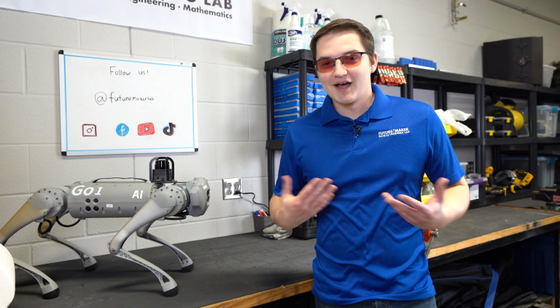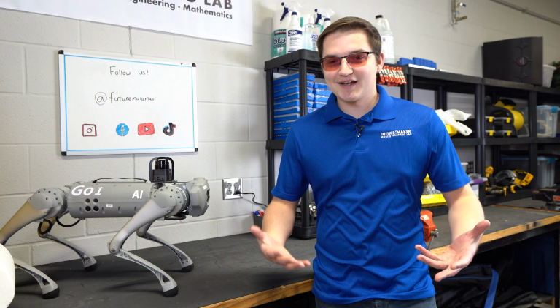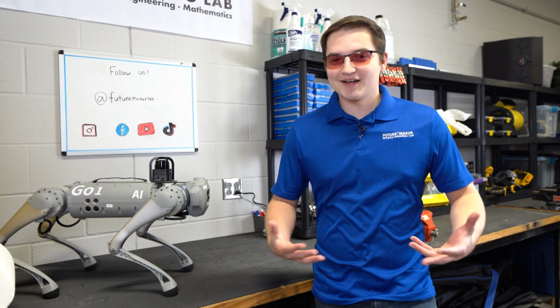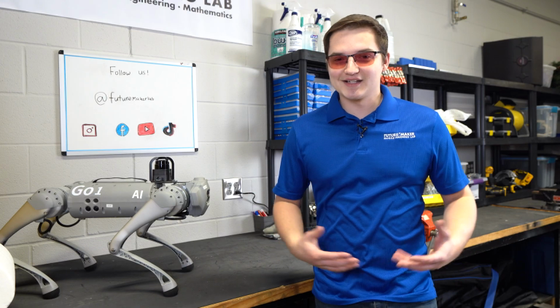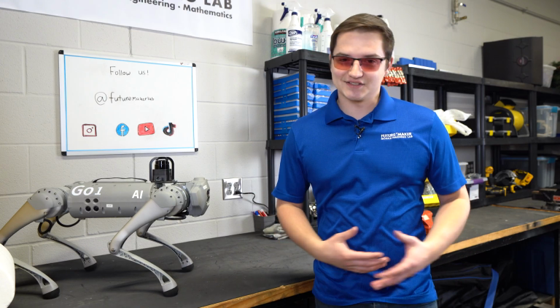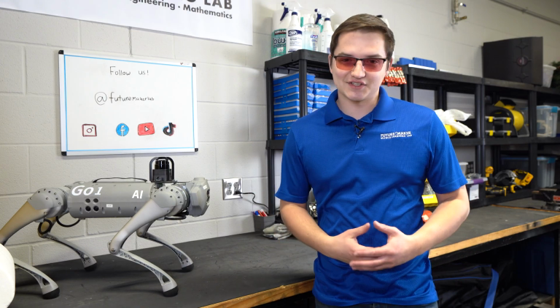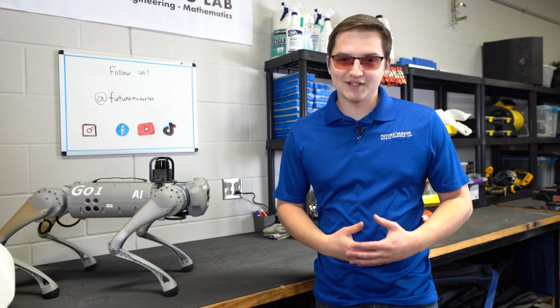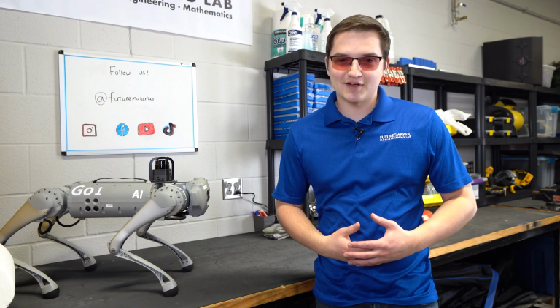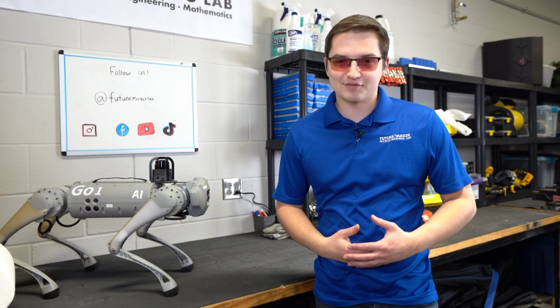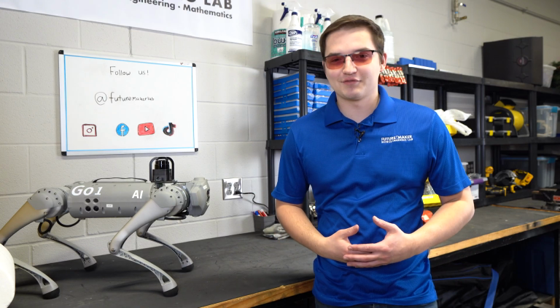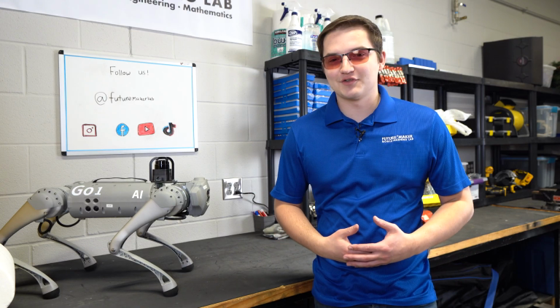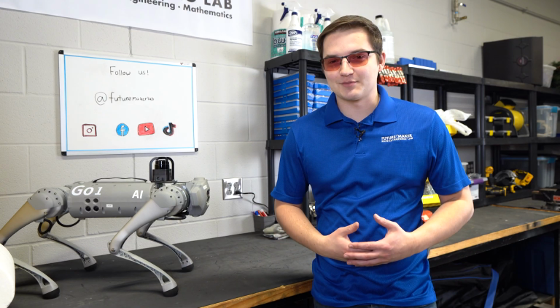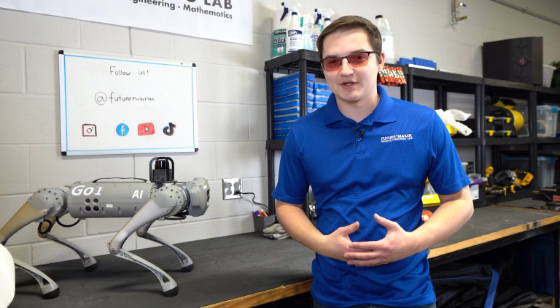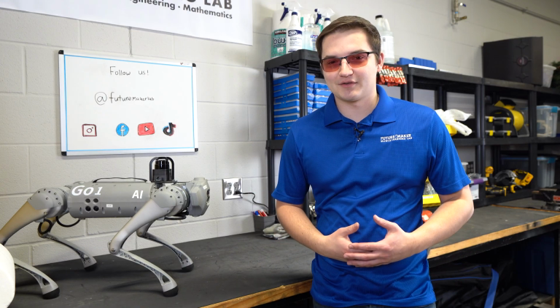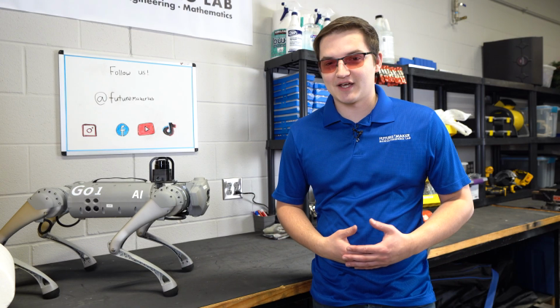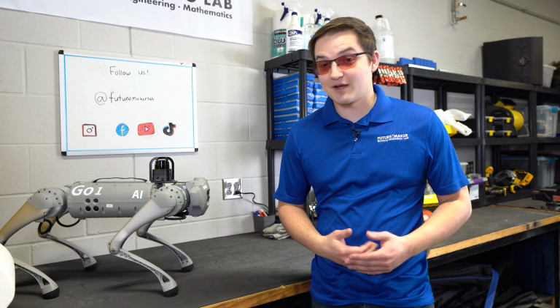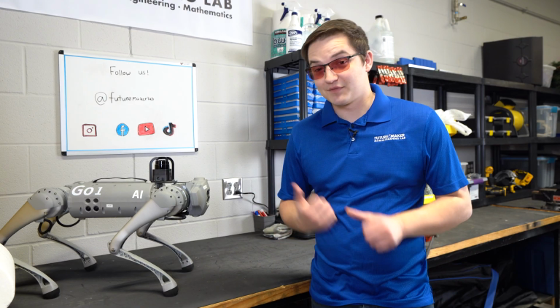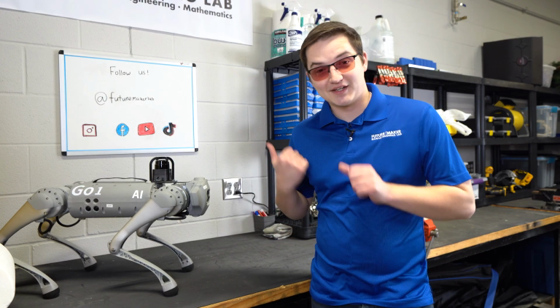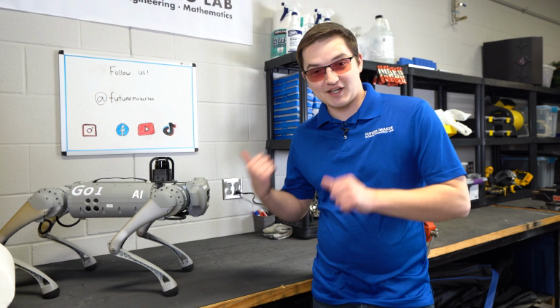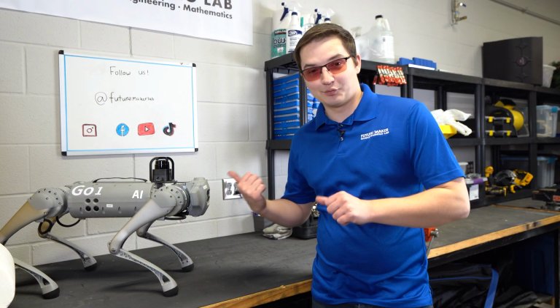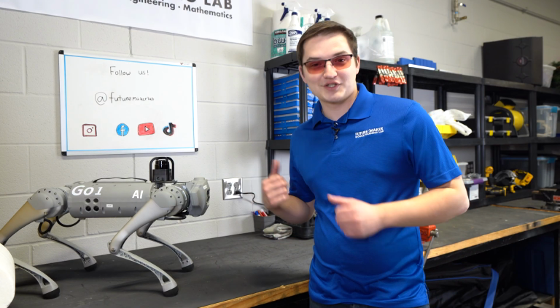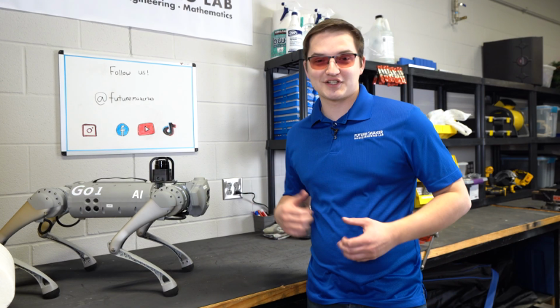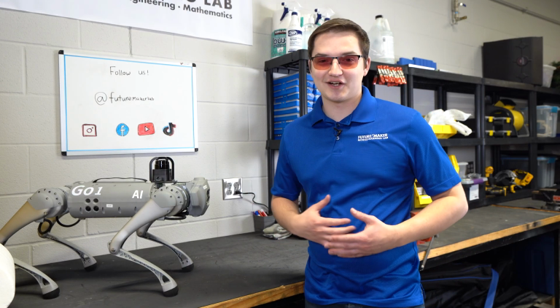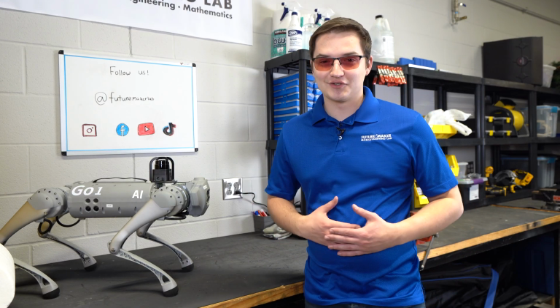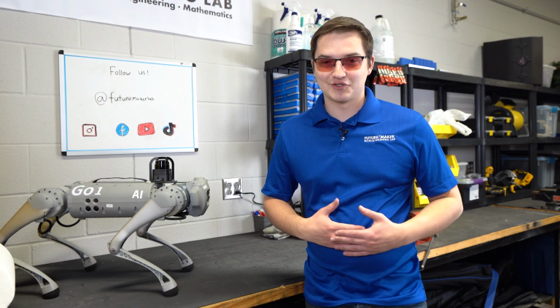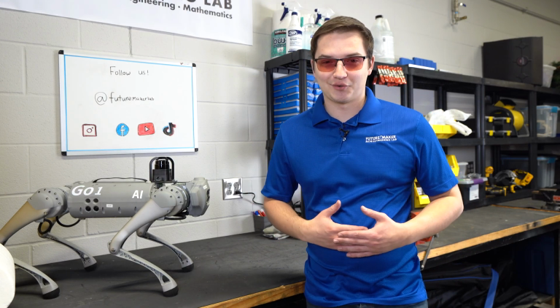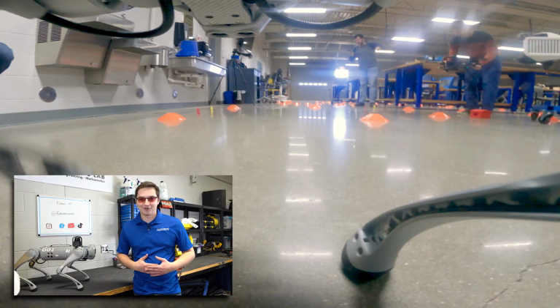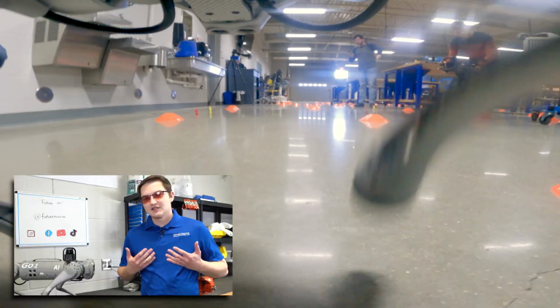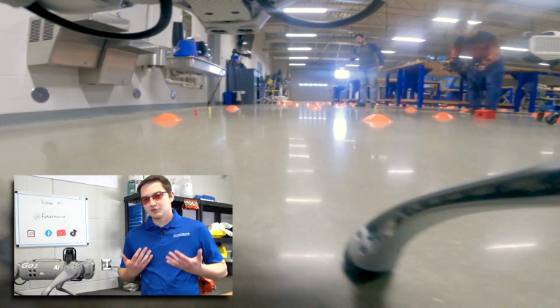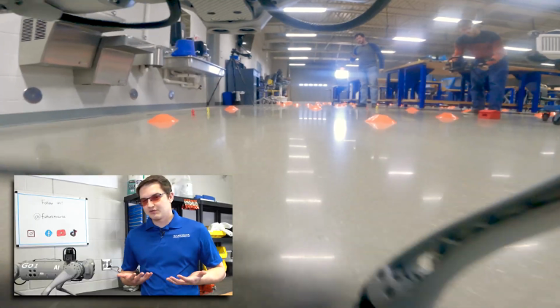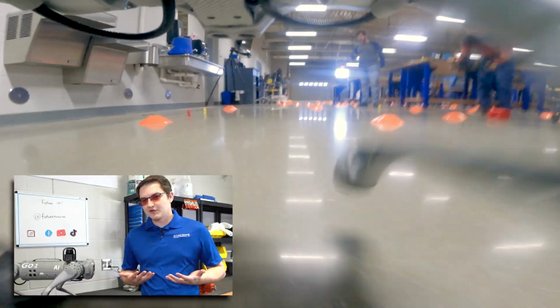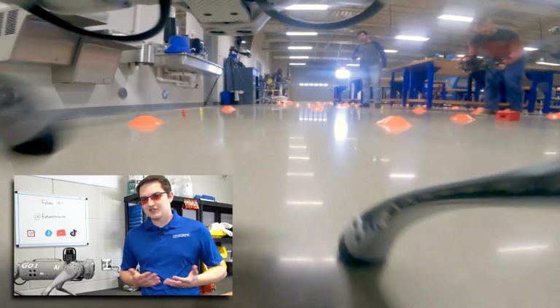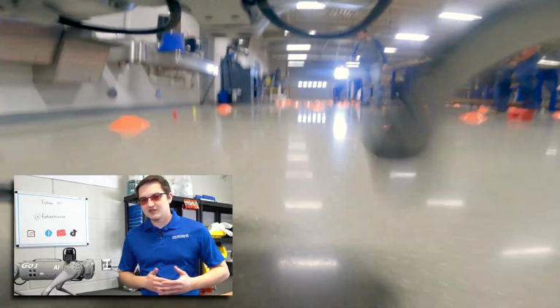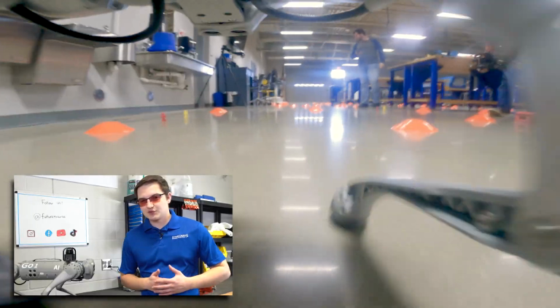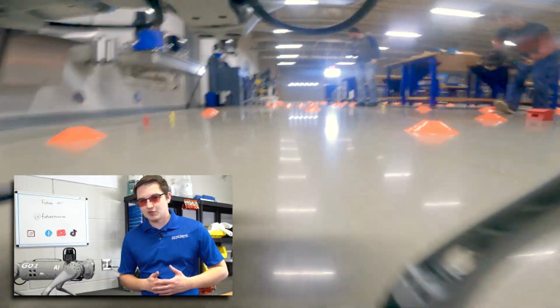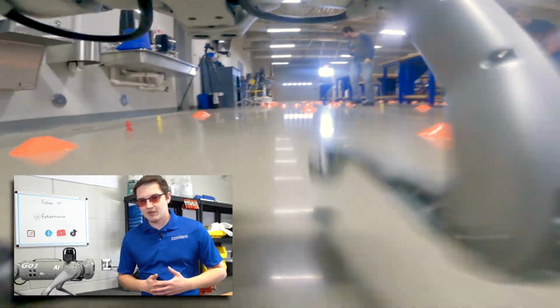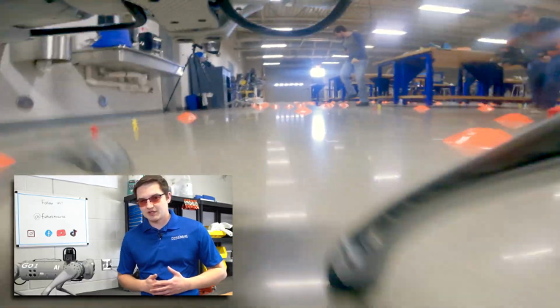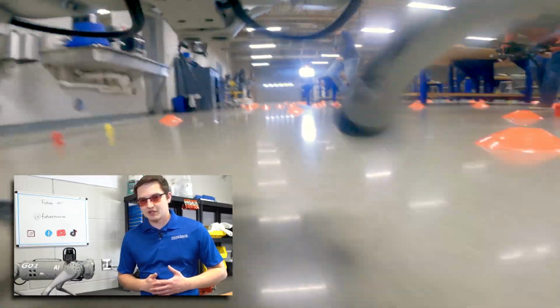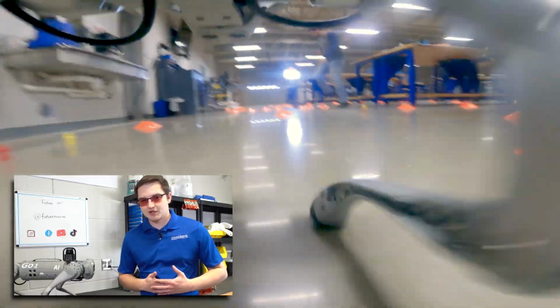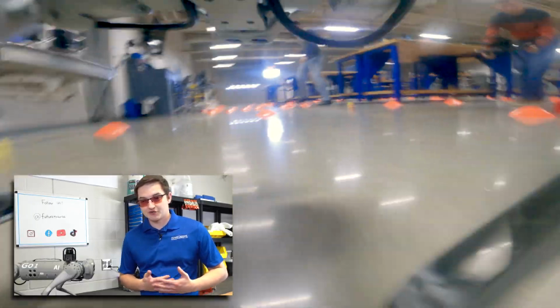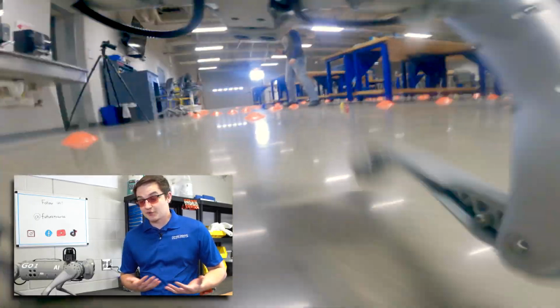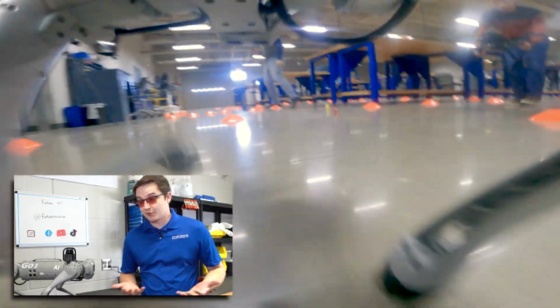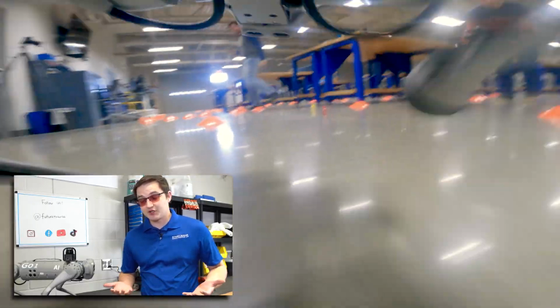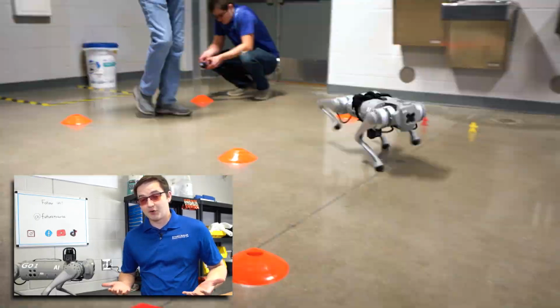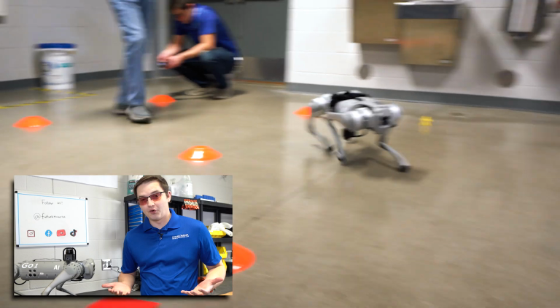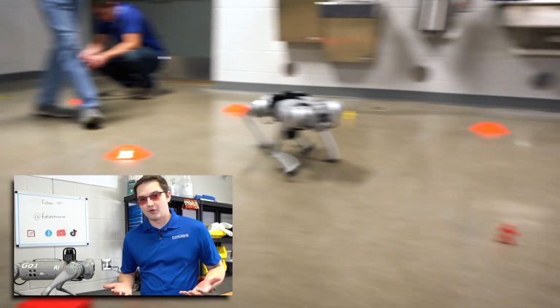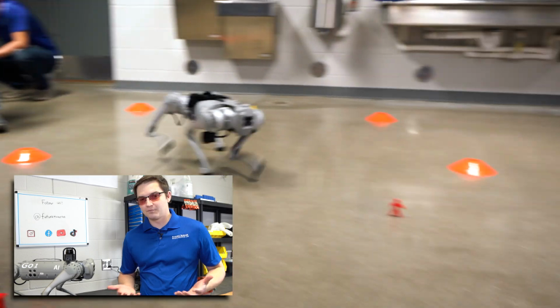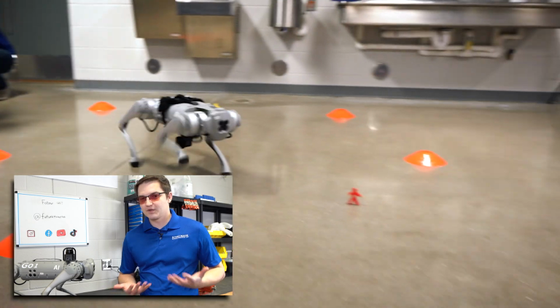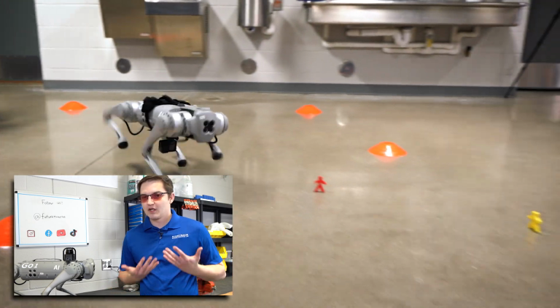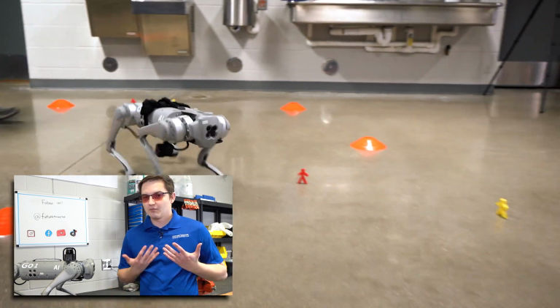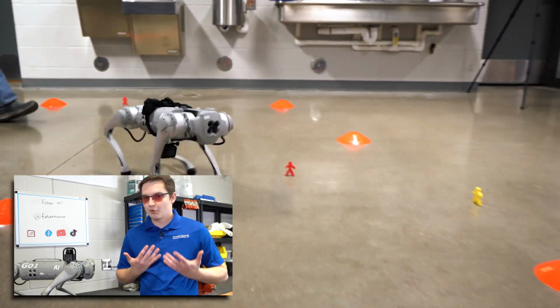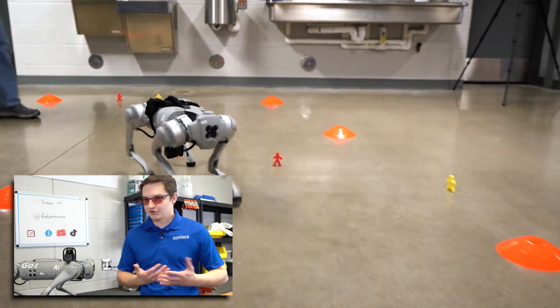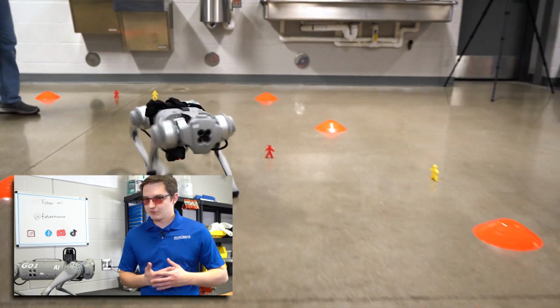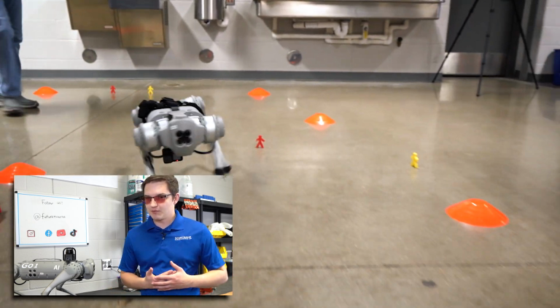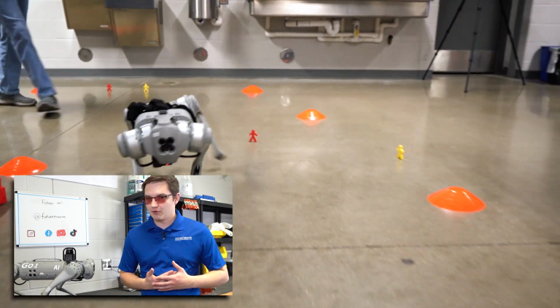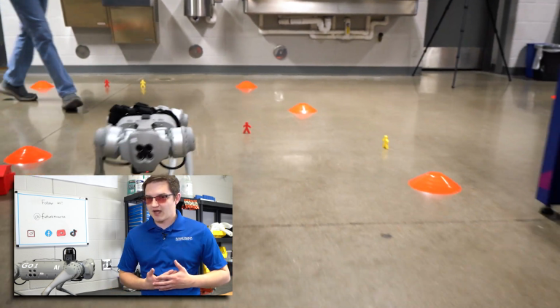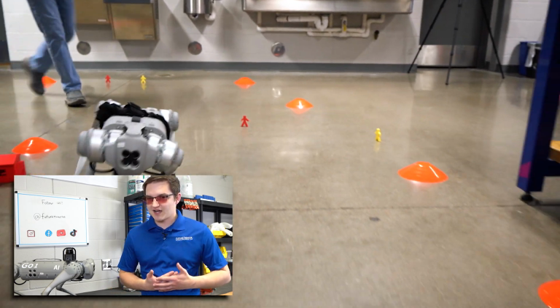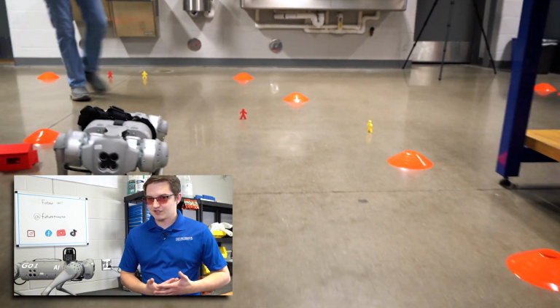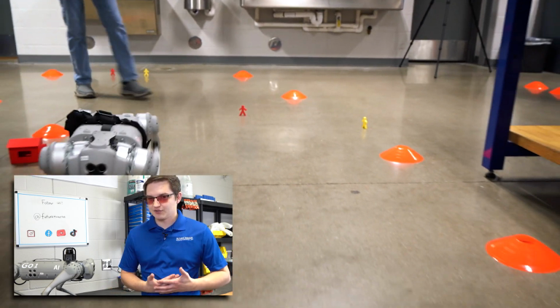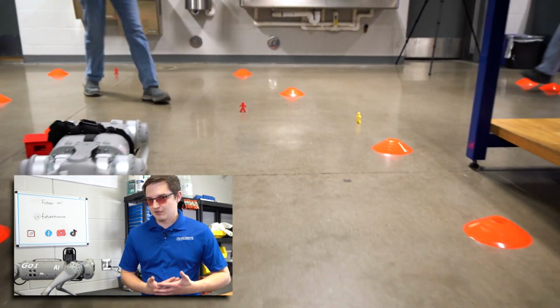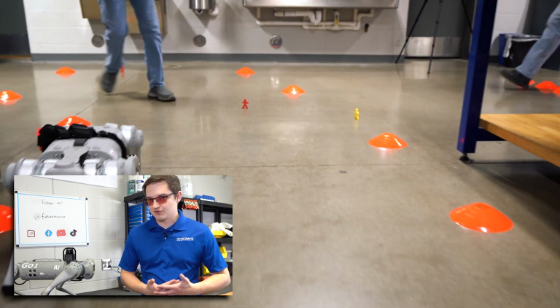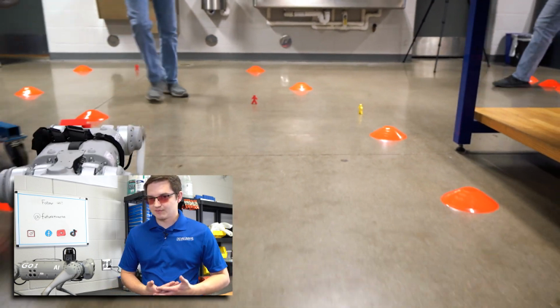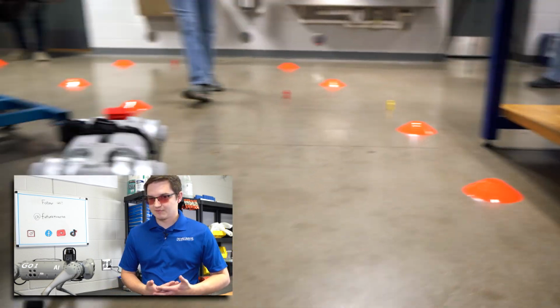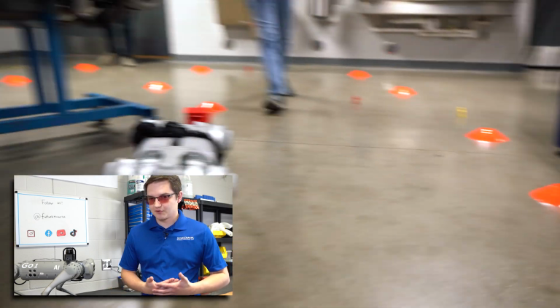Hi guys, it's Levi from the FutureMaker Lab, and we just got a new toy. So we've all seen these robot dogs, and they're pretty cool, but what do people actually use them for?